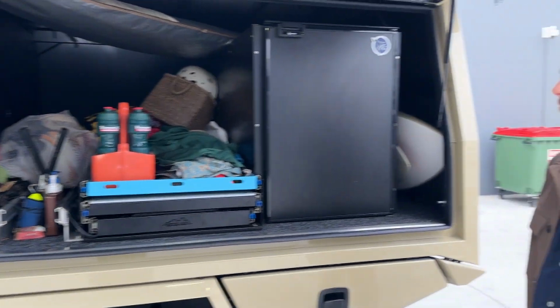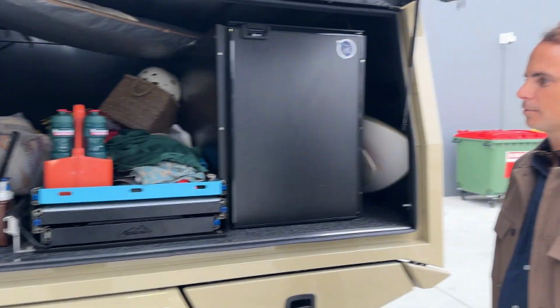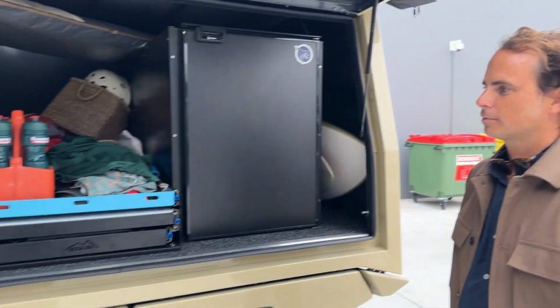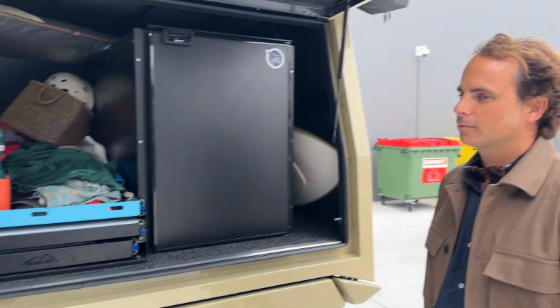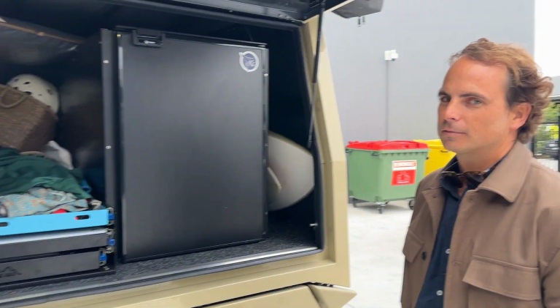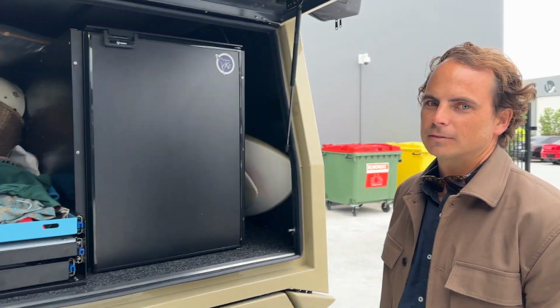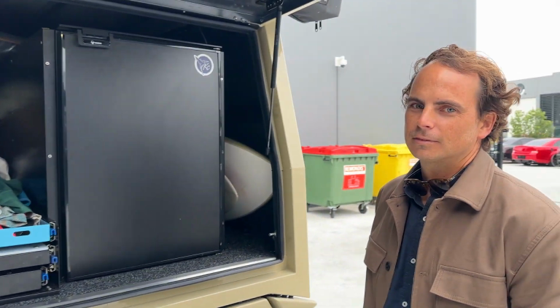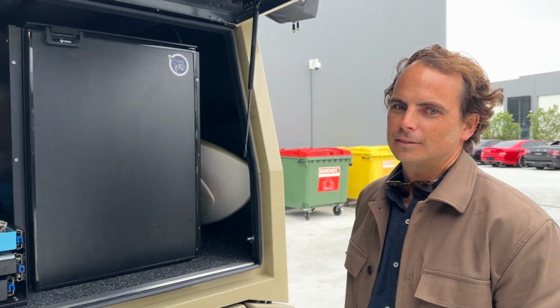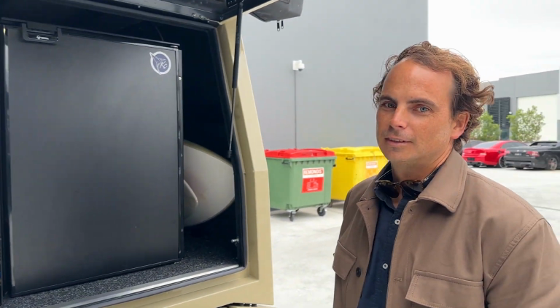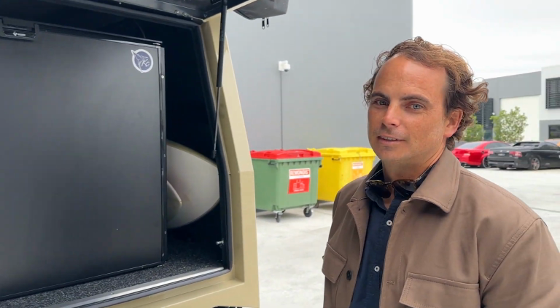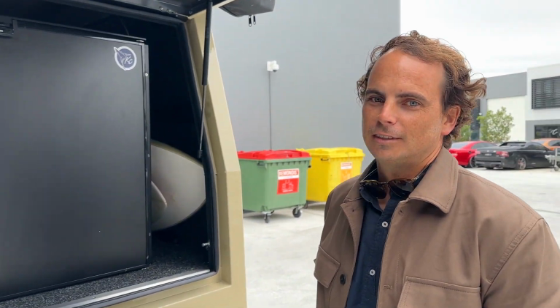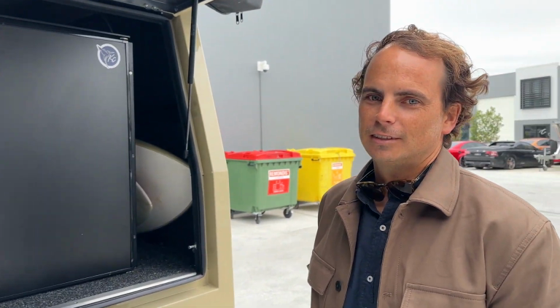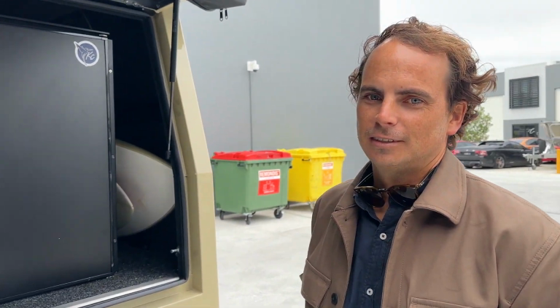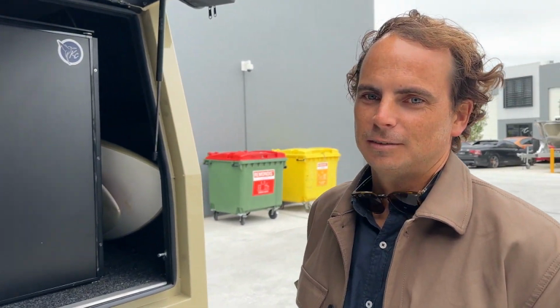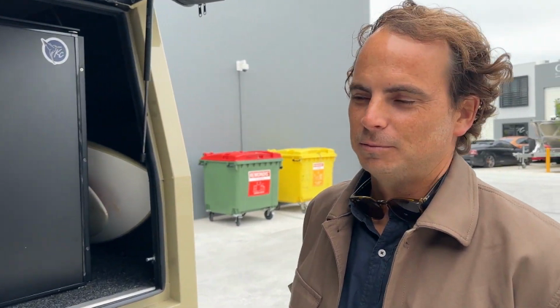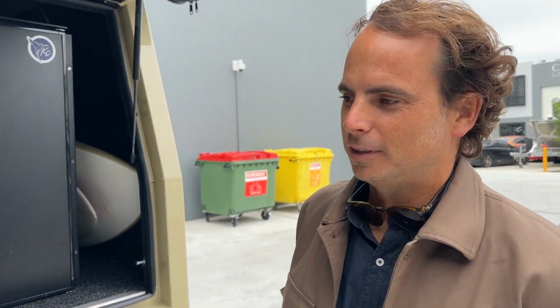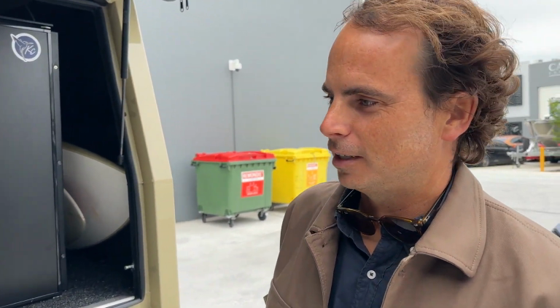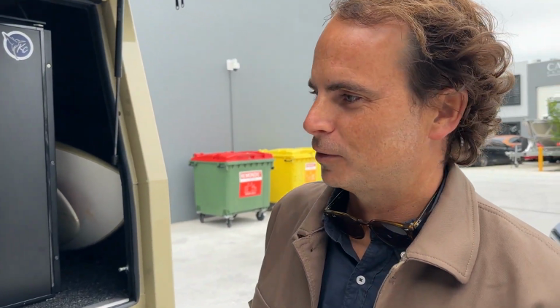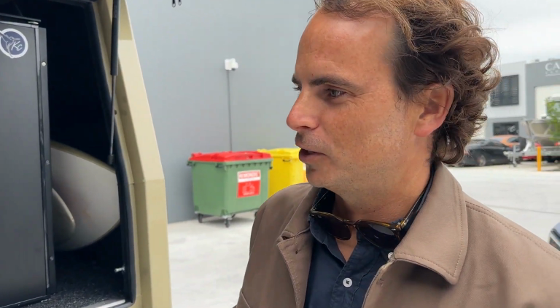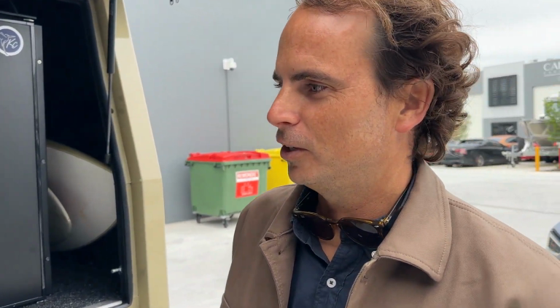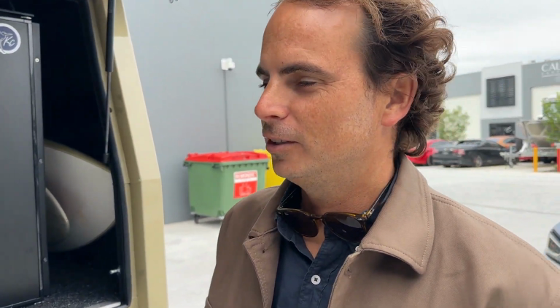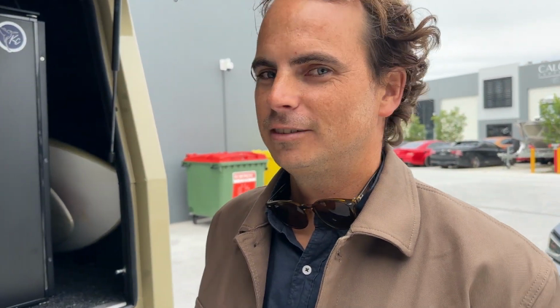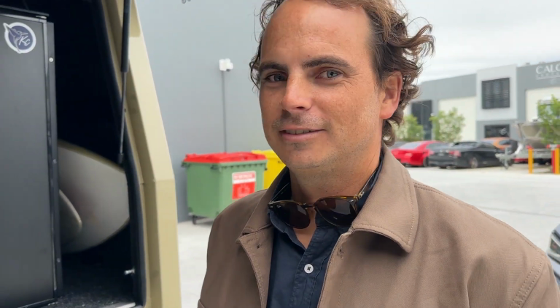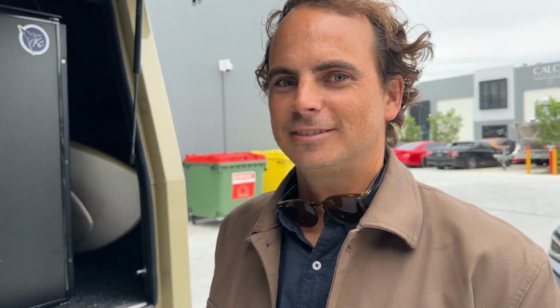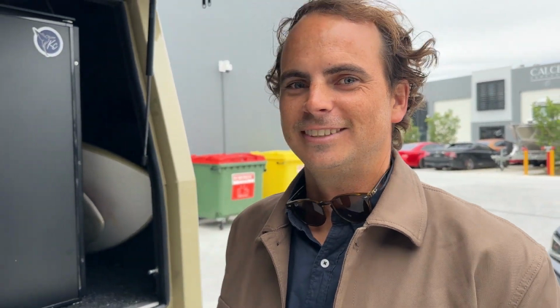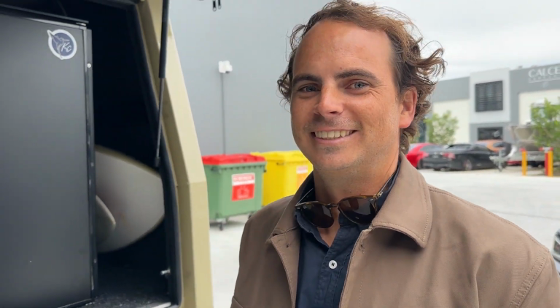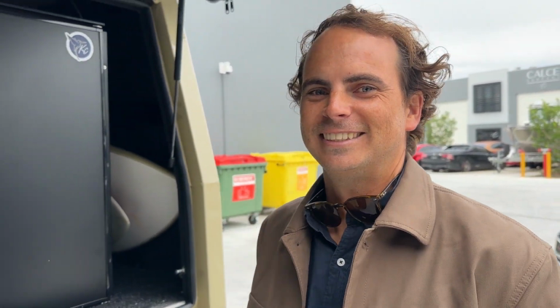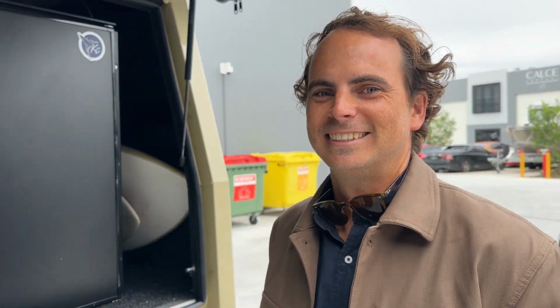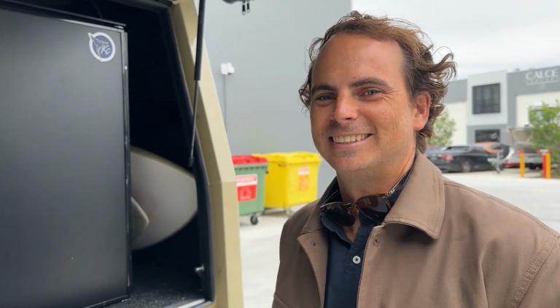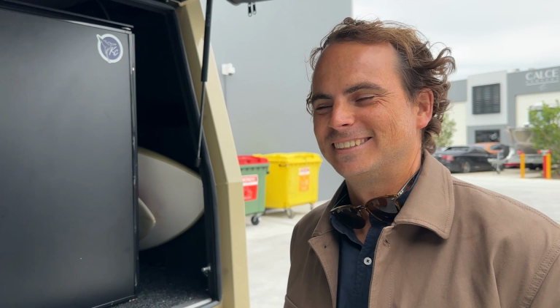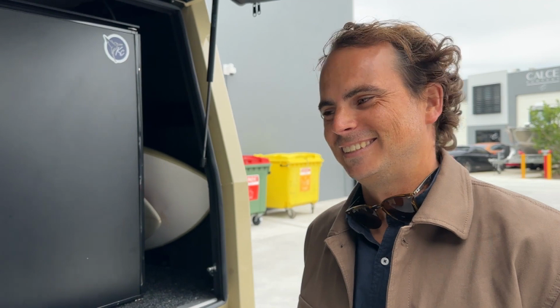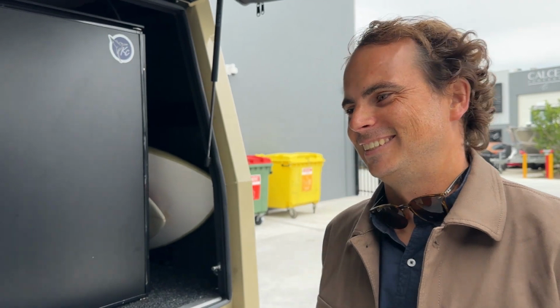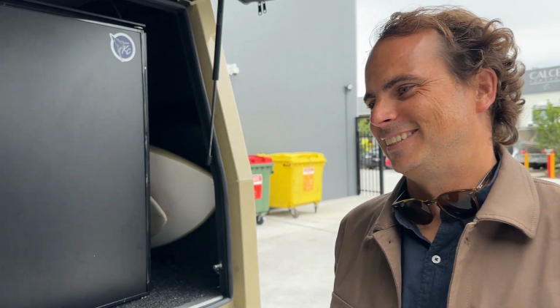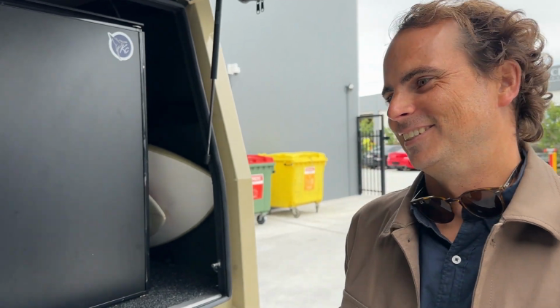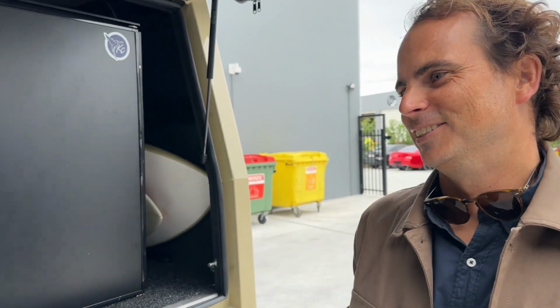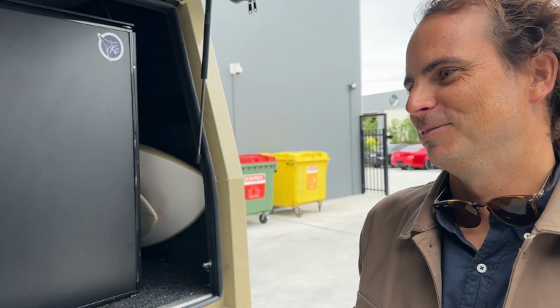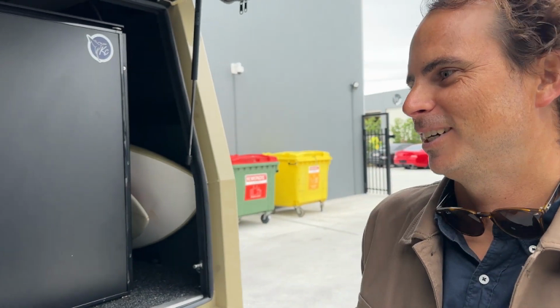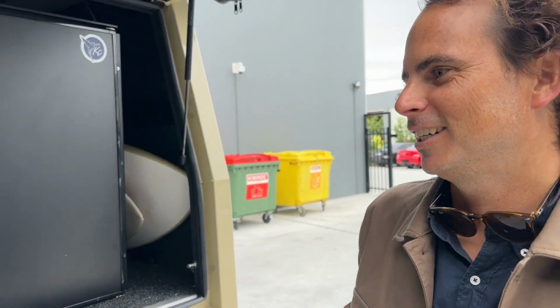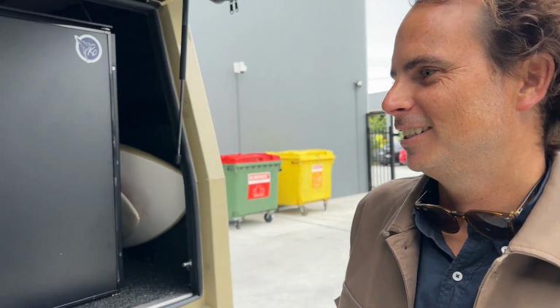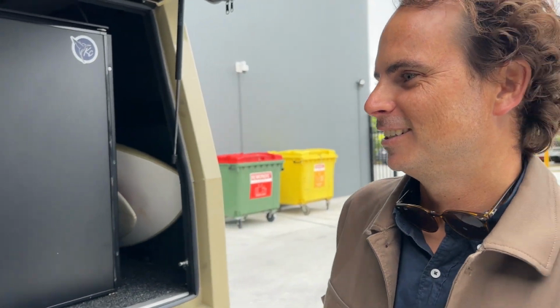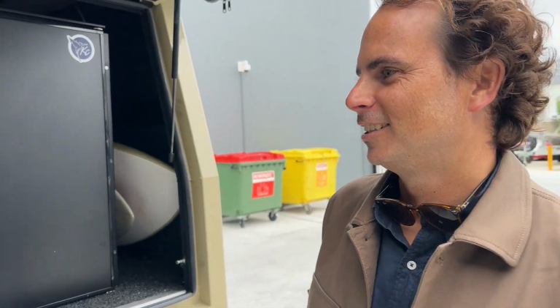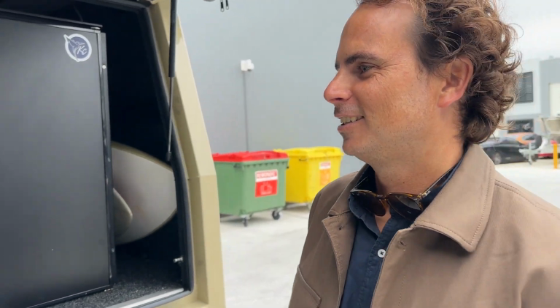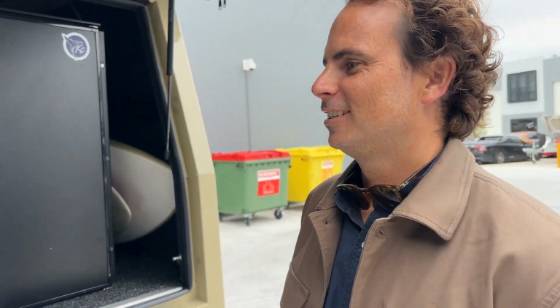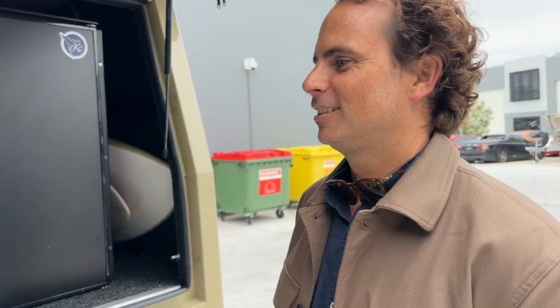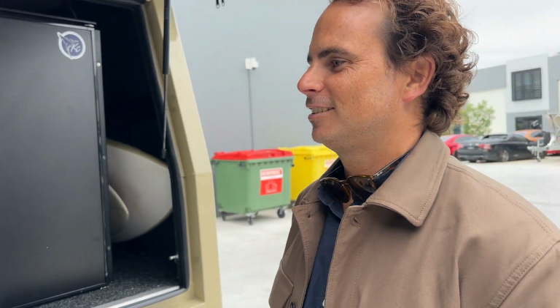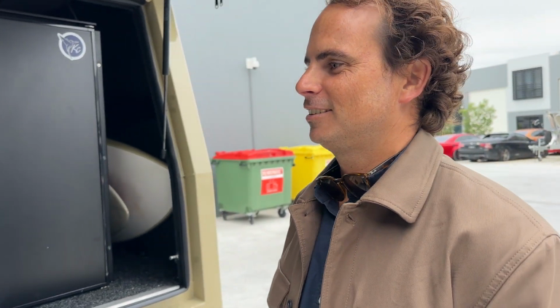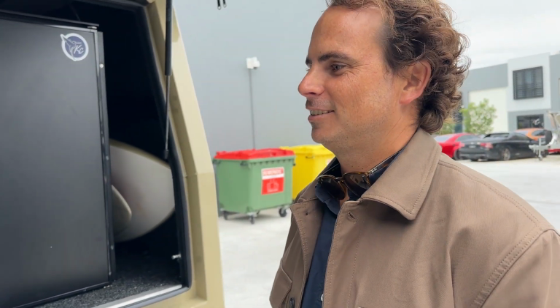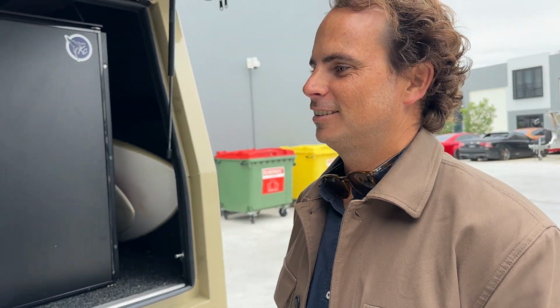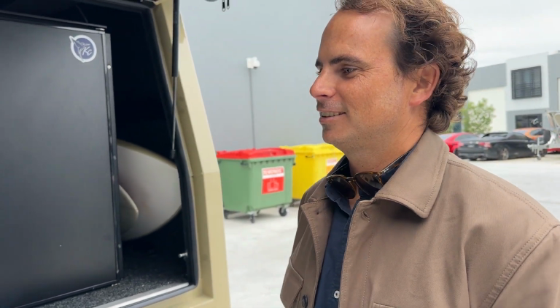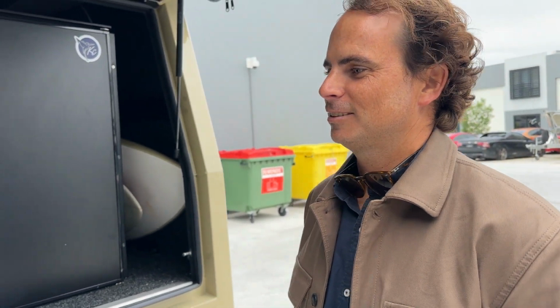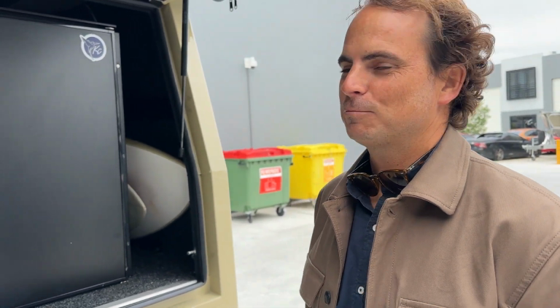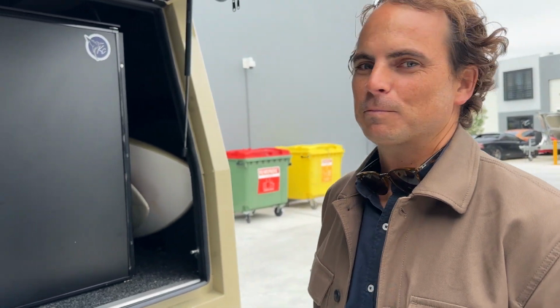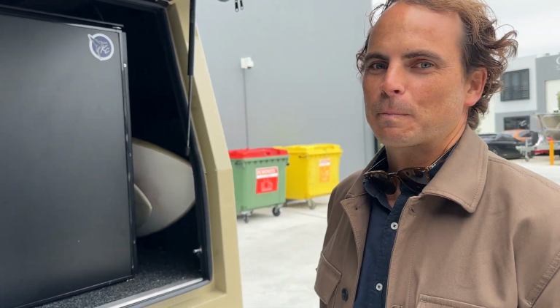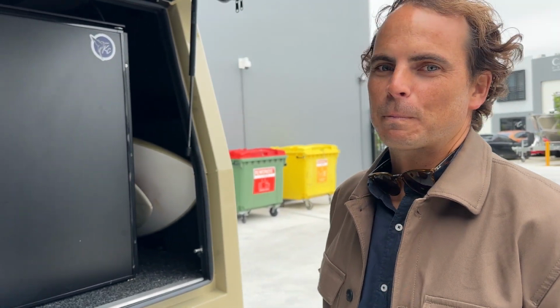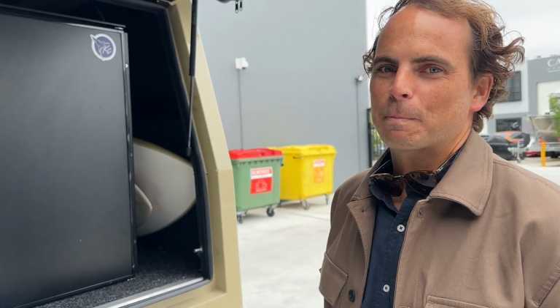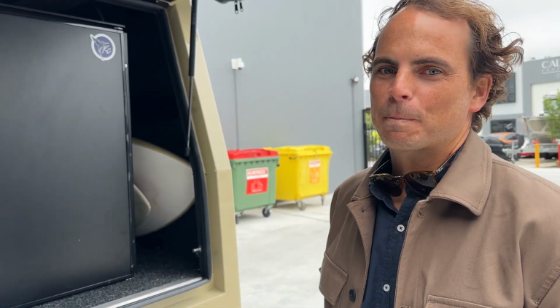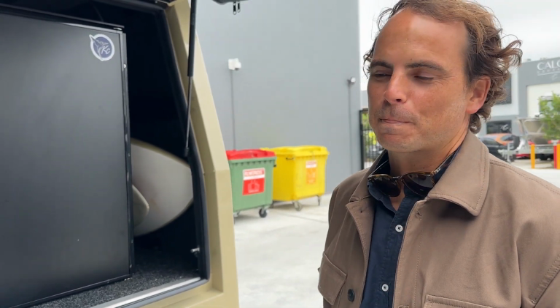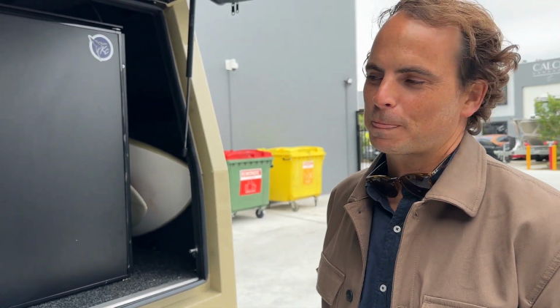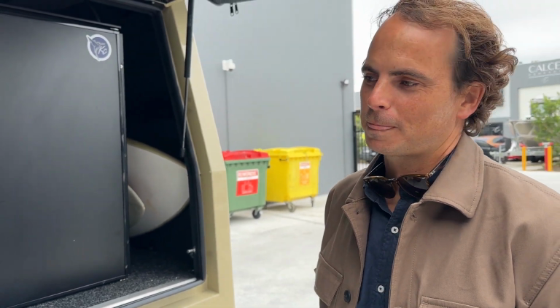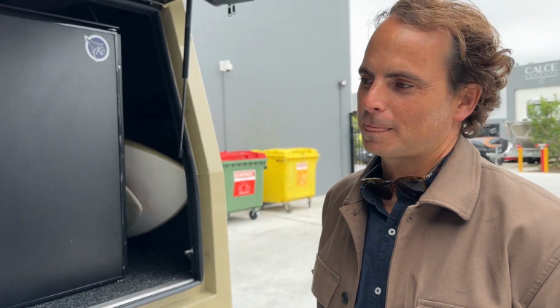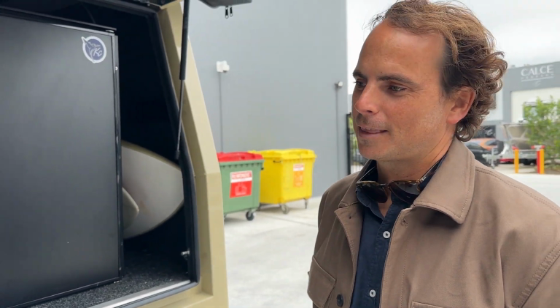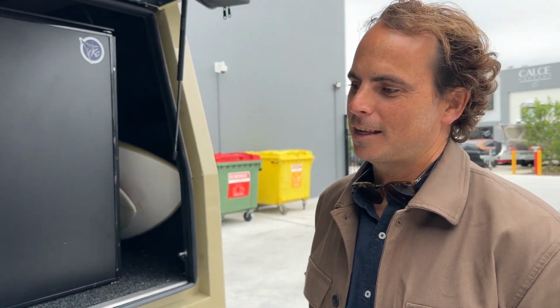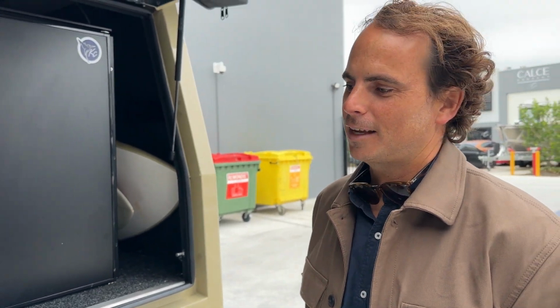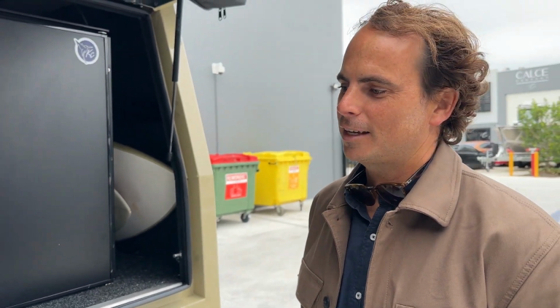And meet Michael Nielsen here. Good afternoon. How are you, Michael? Good, mate.